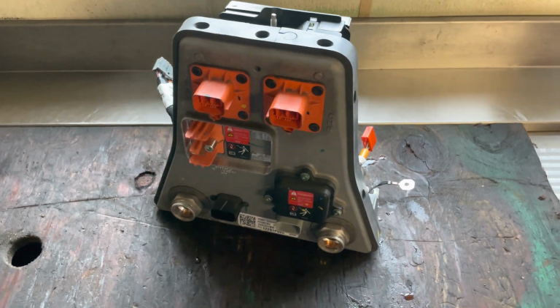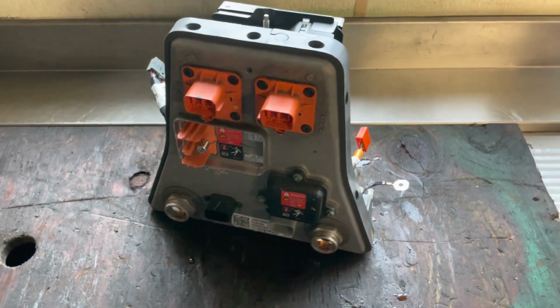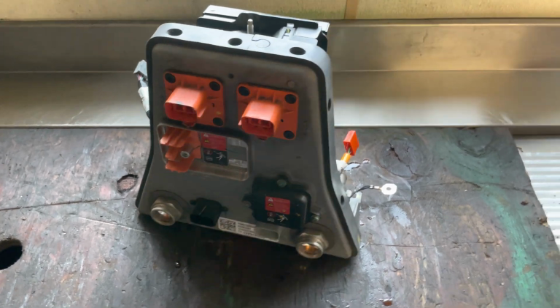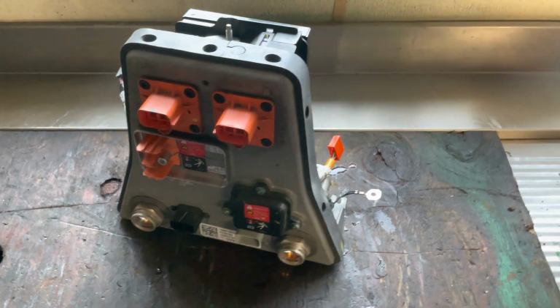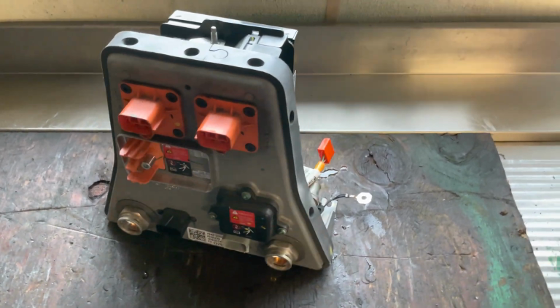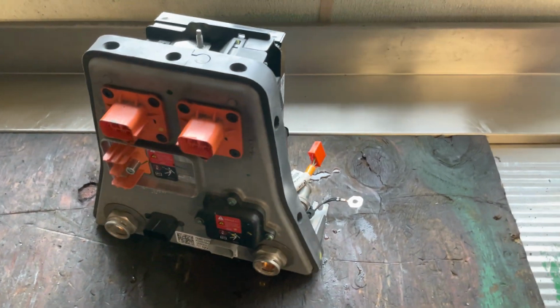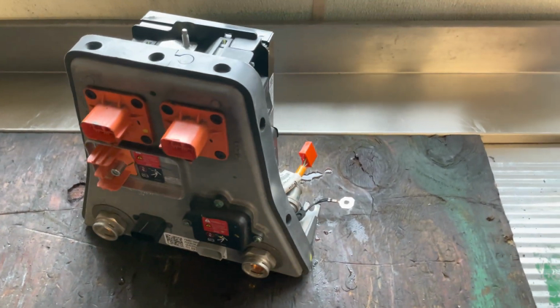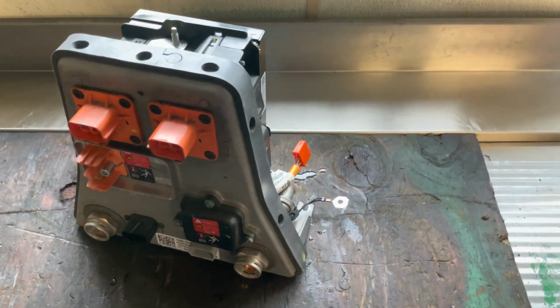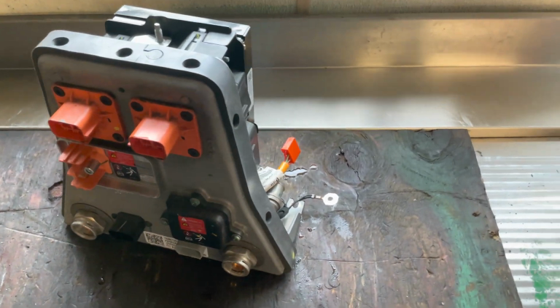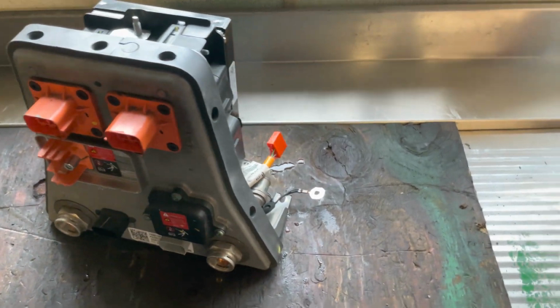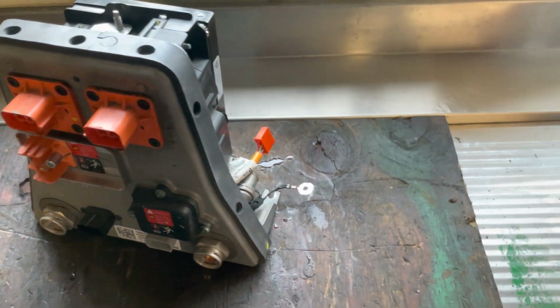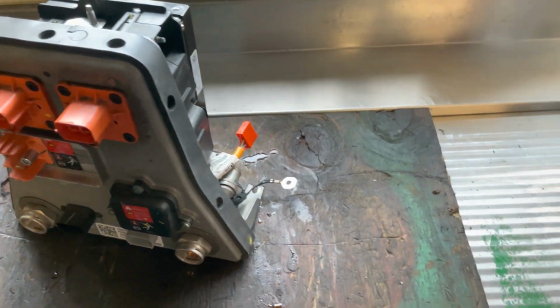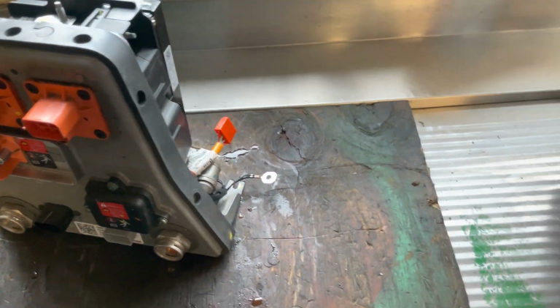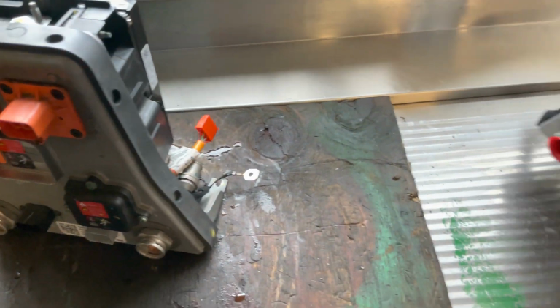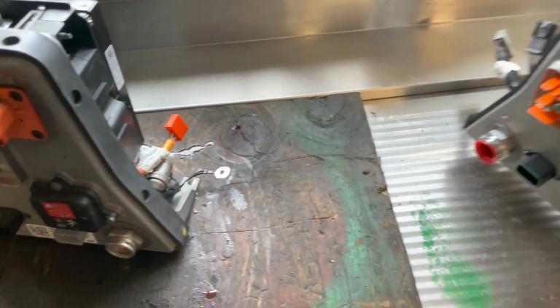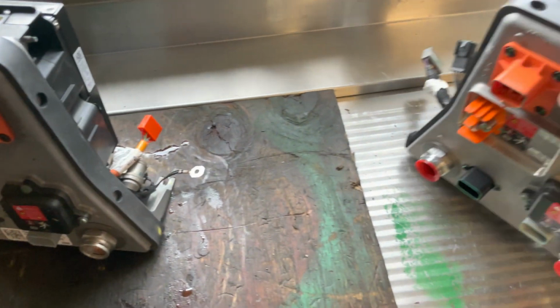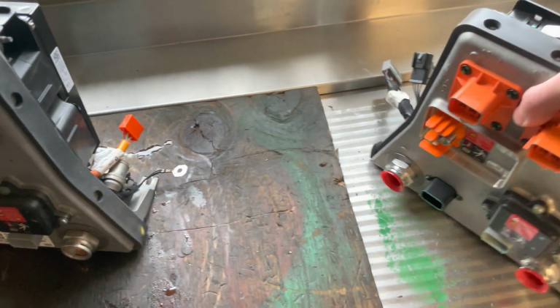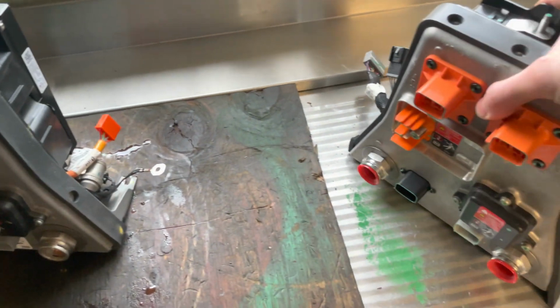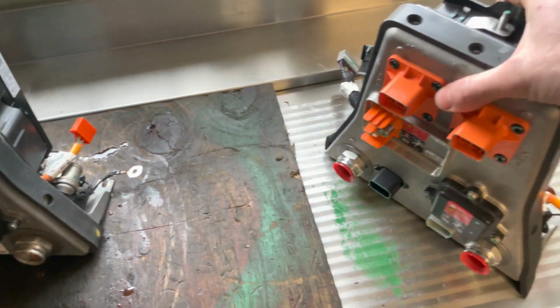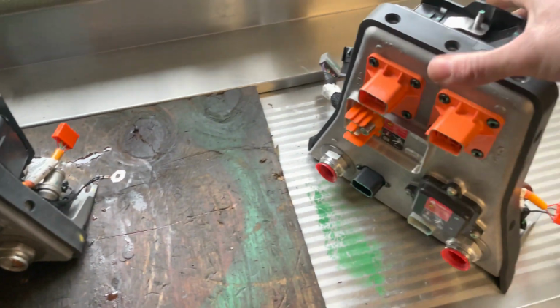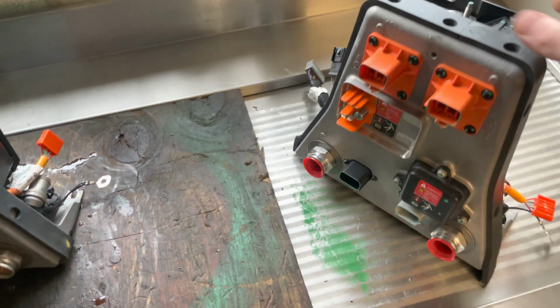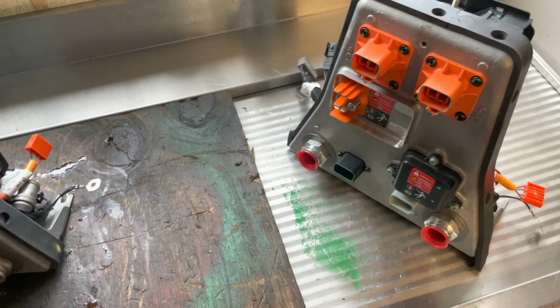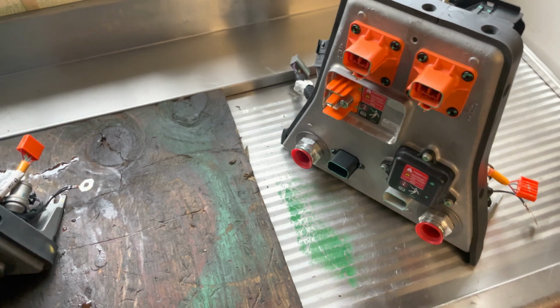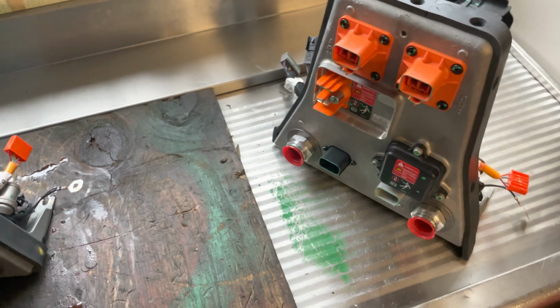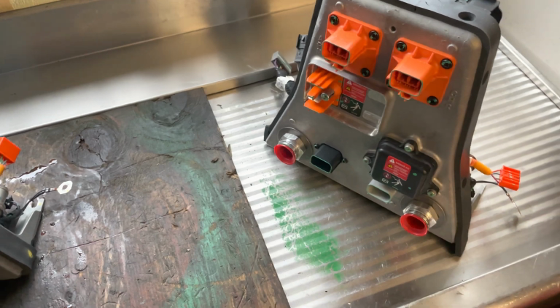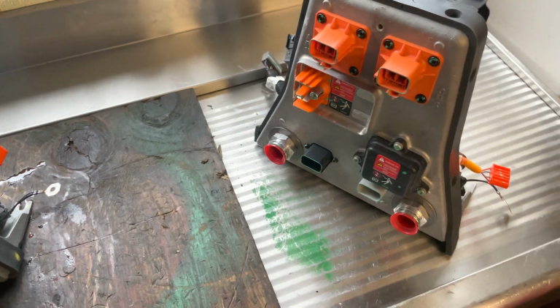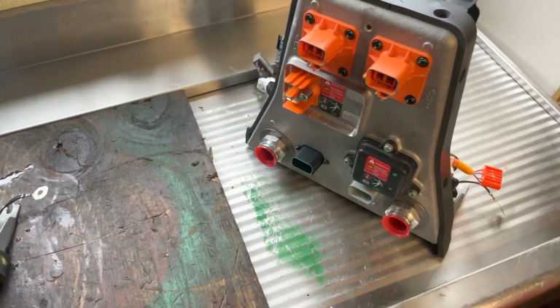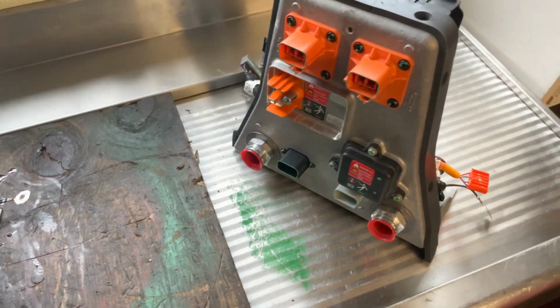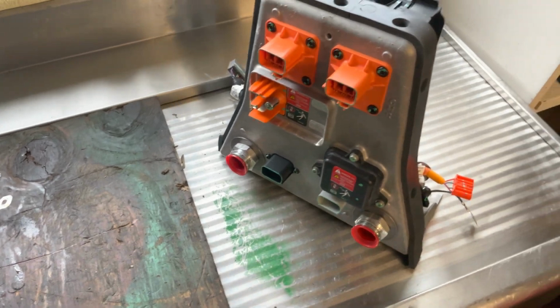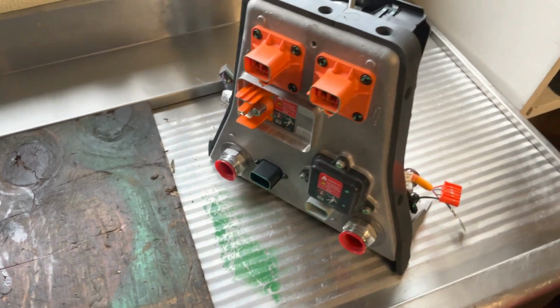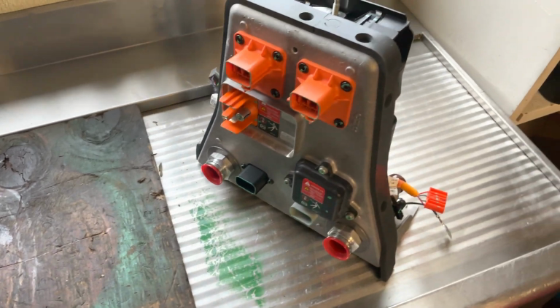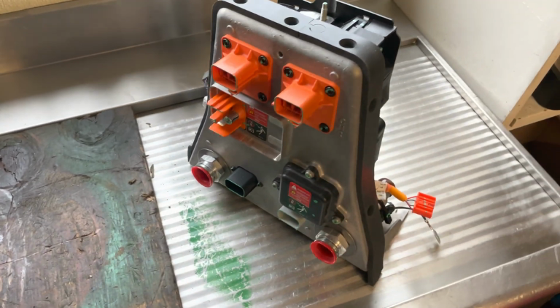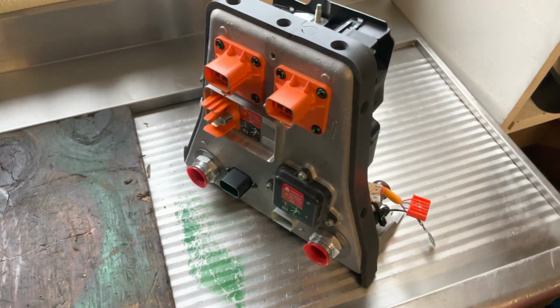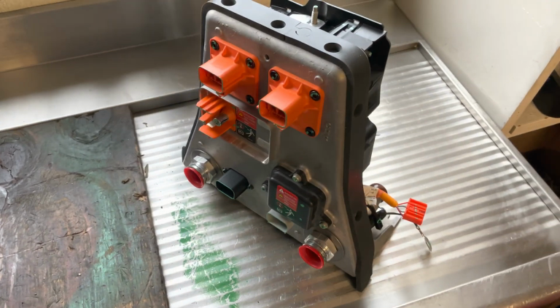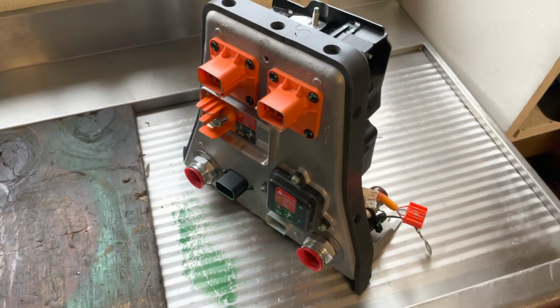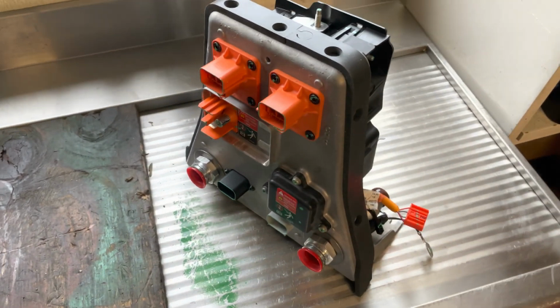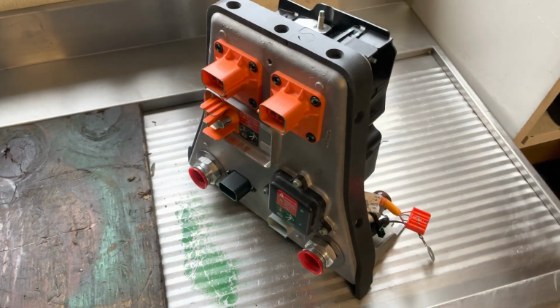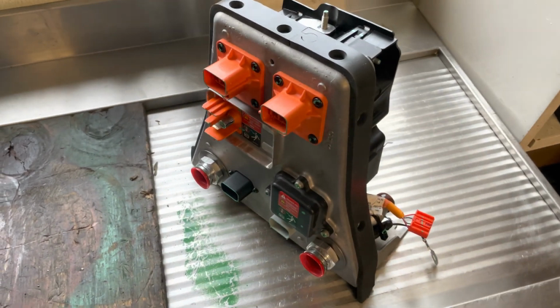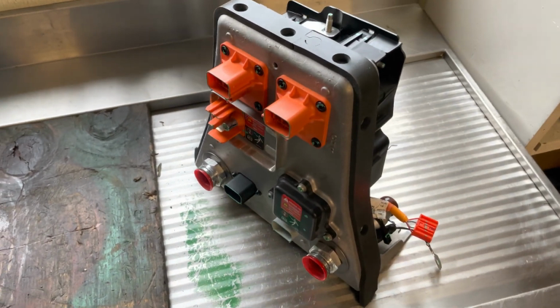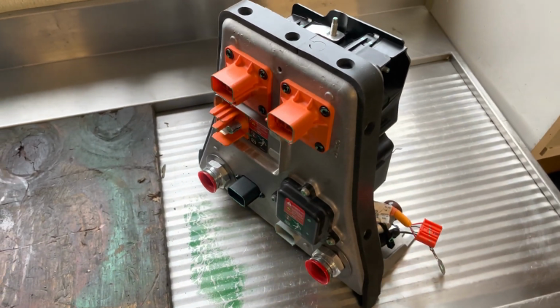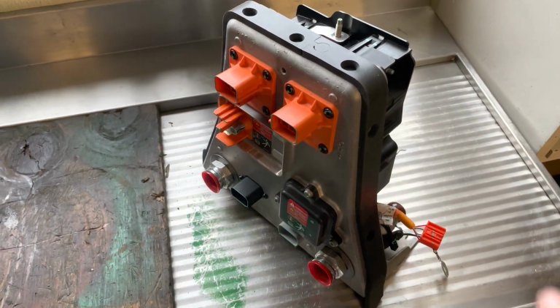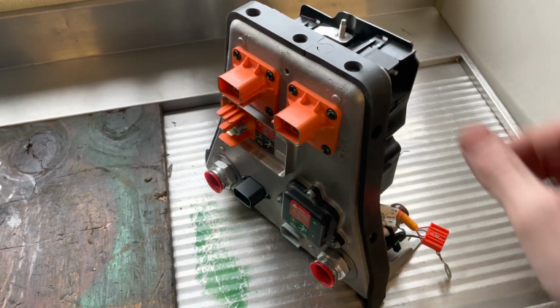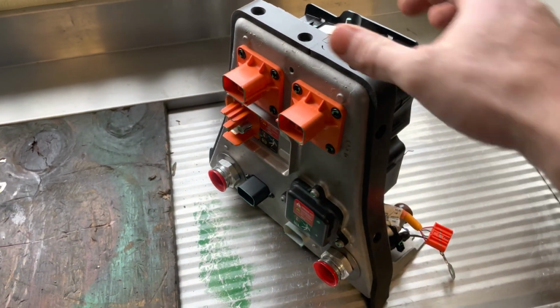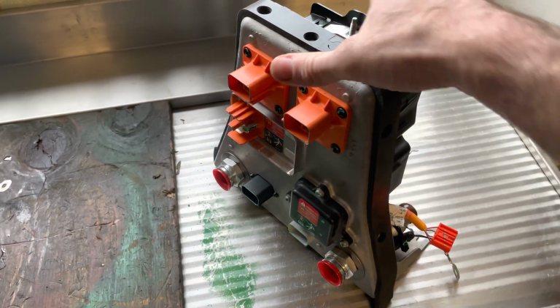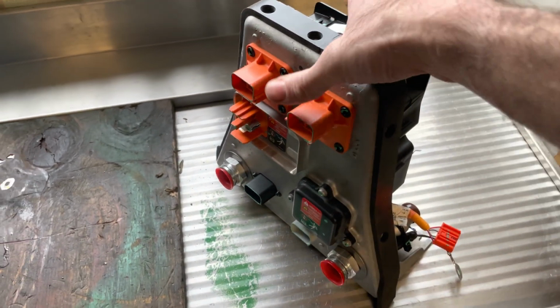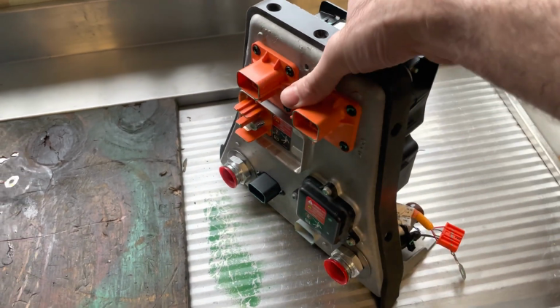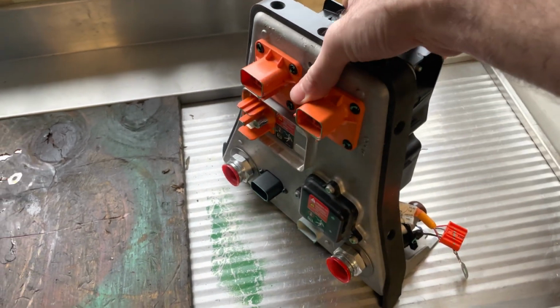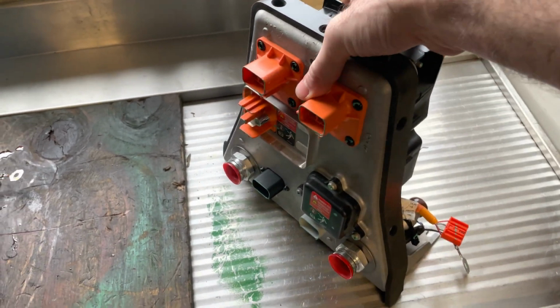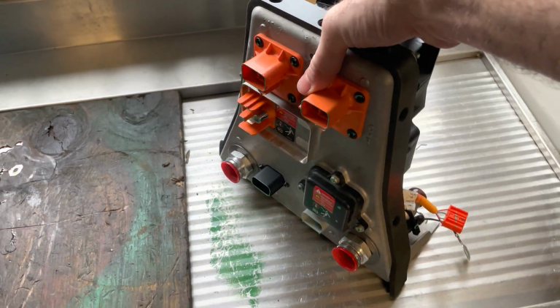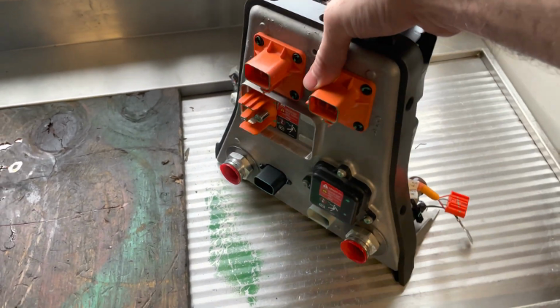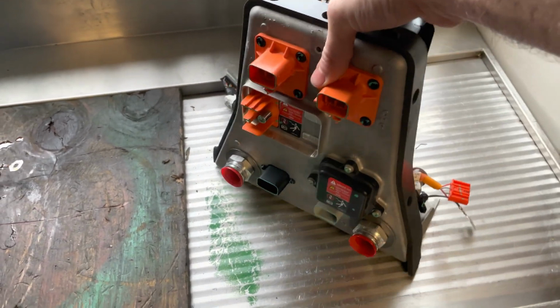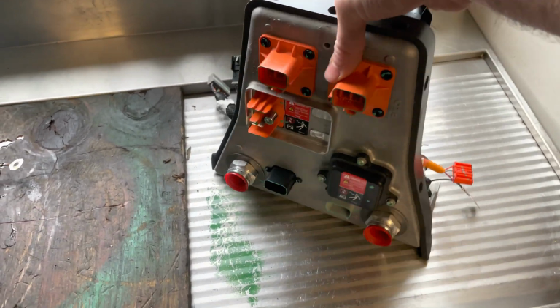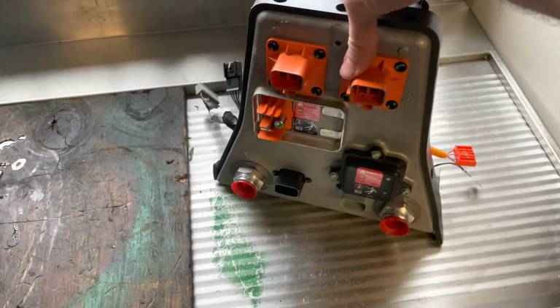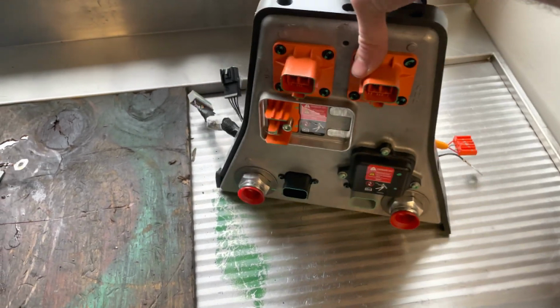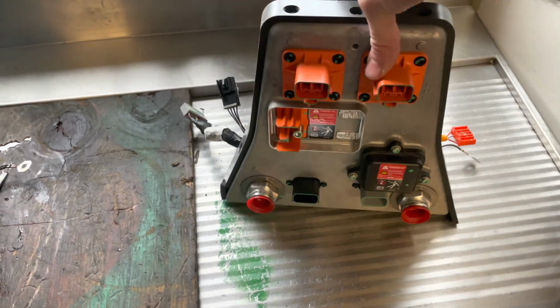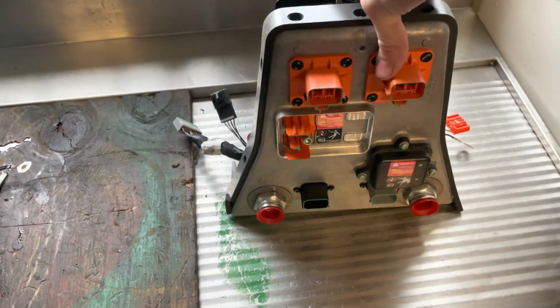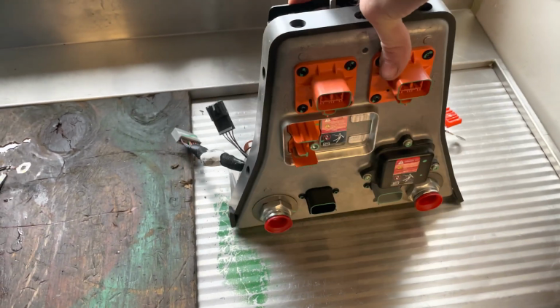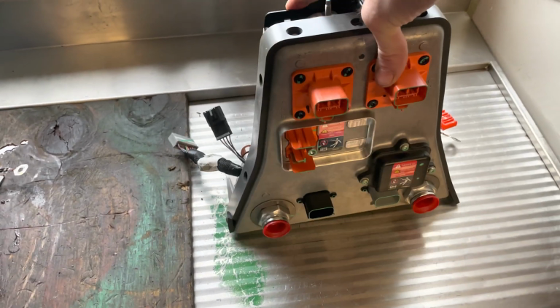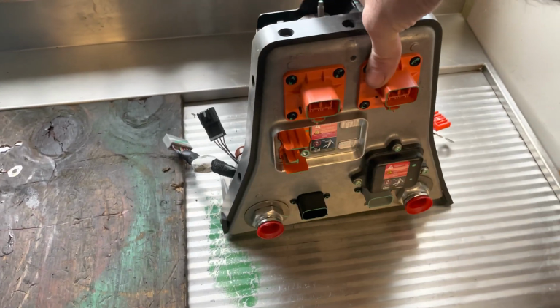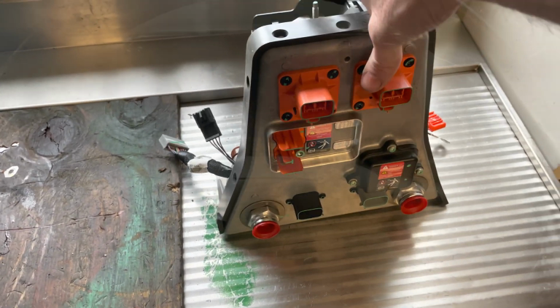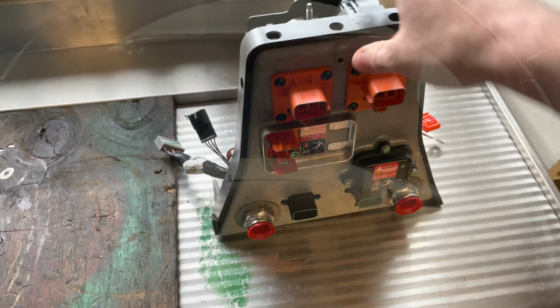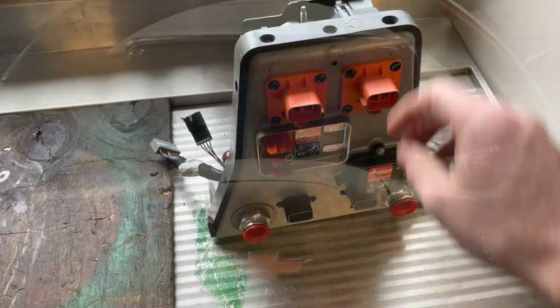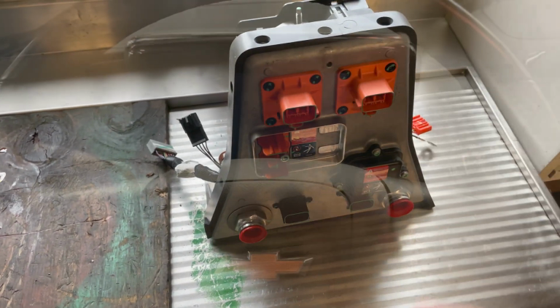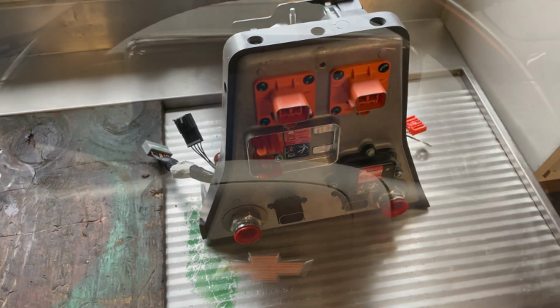Got the new one right here. Going to go ahead and install that. Should take care of the problem.